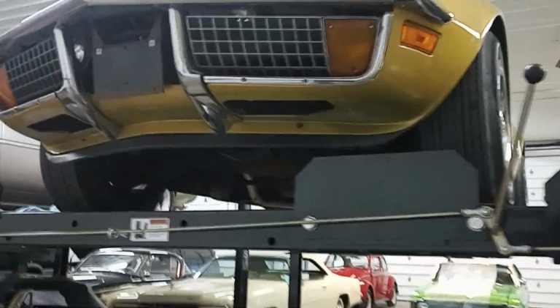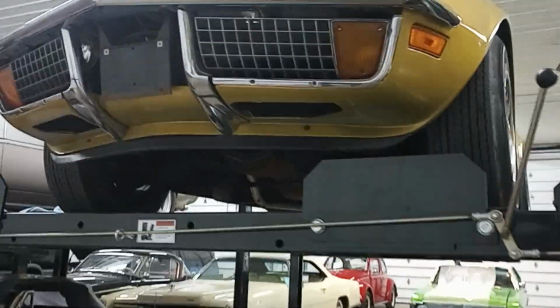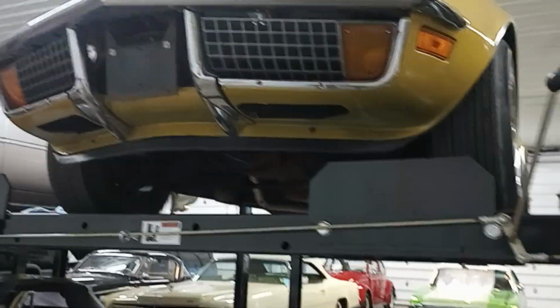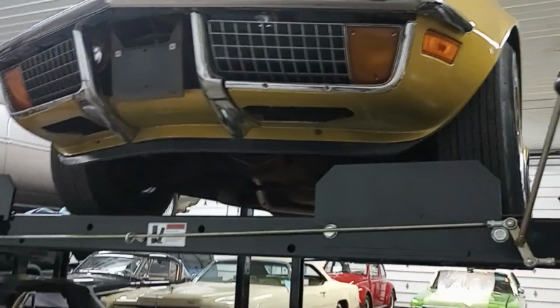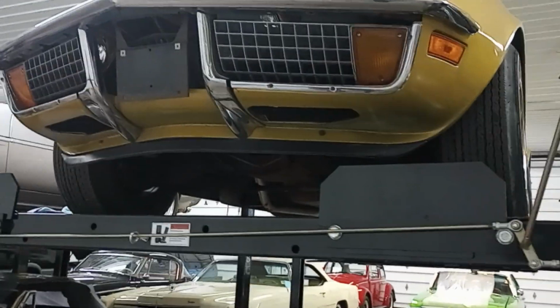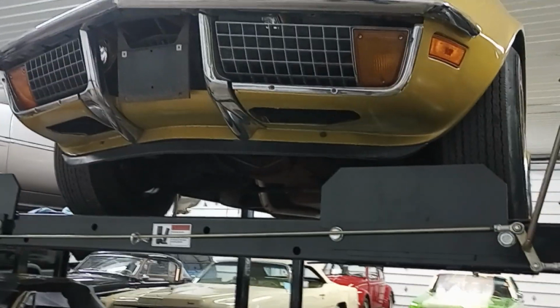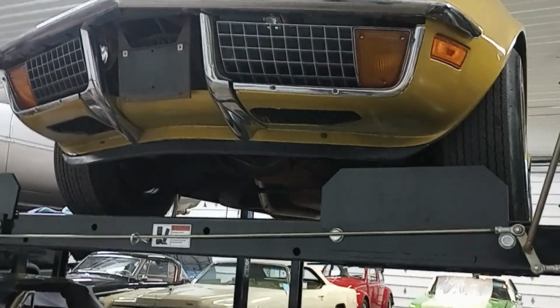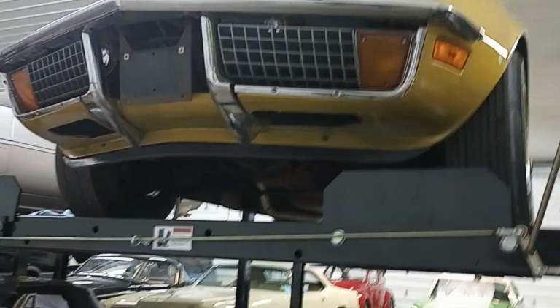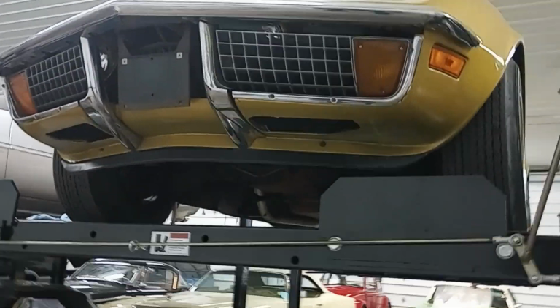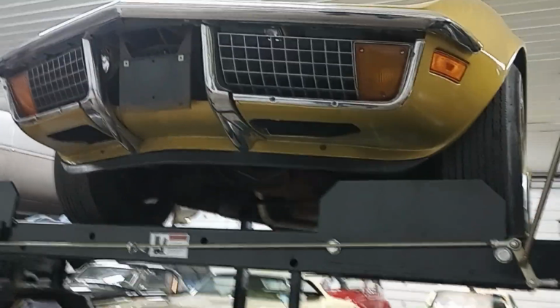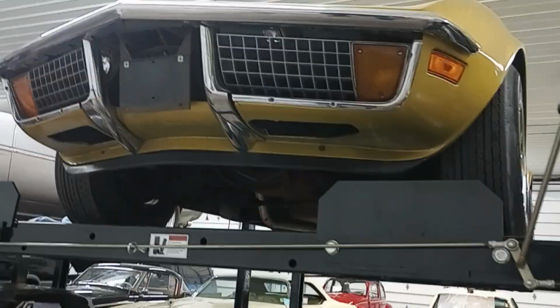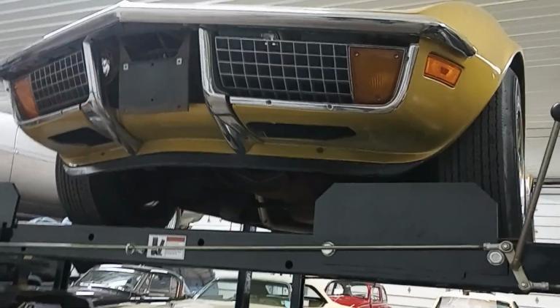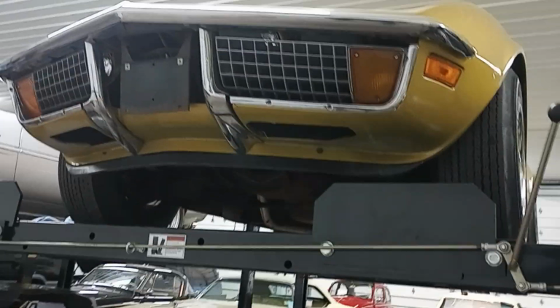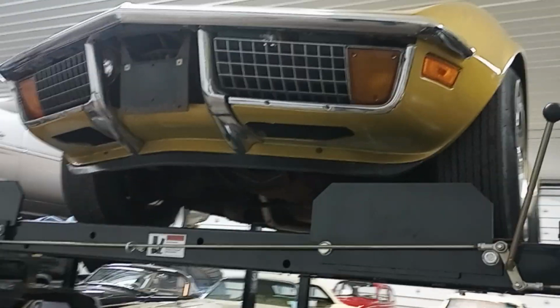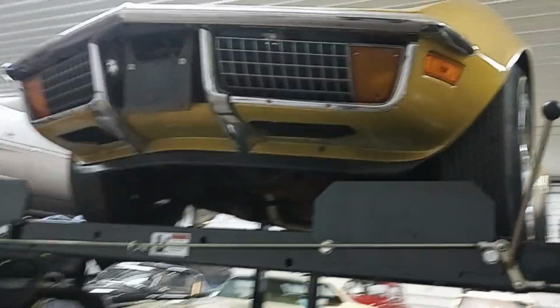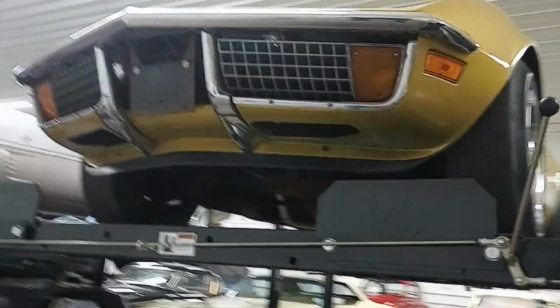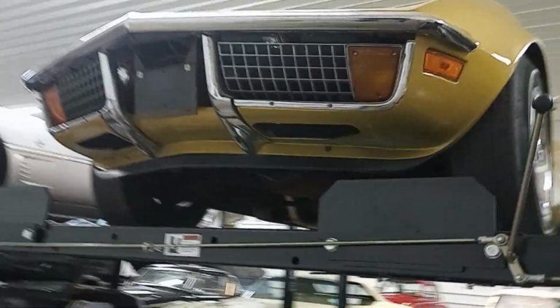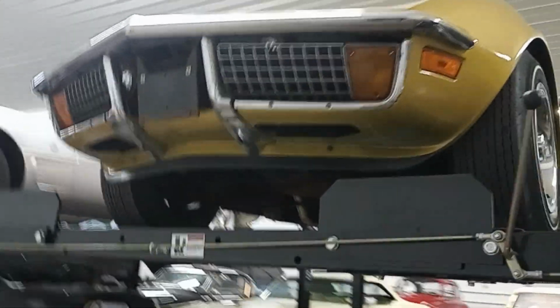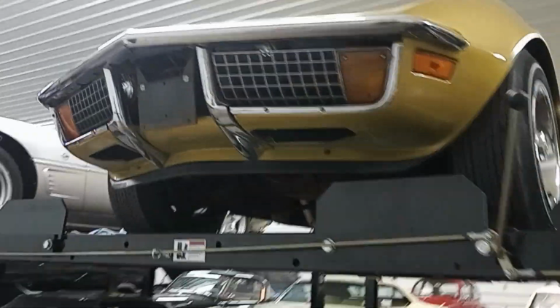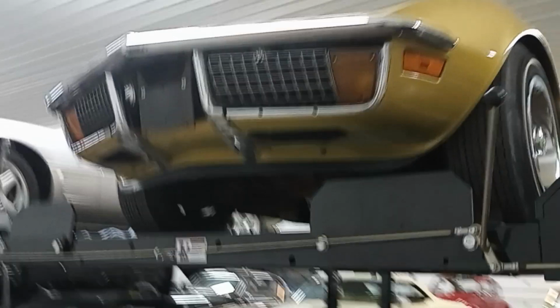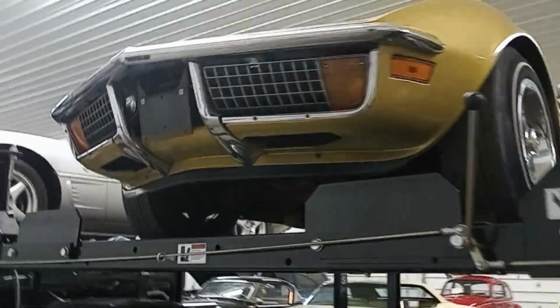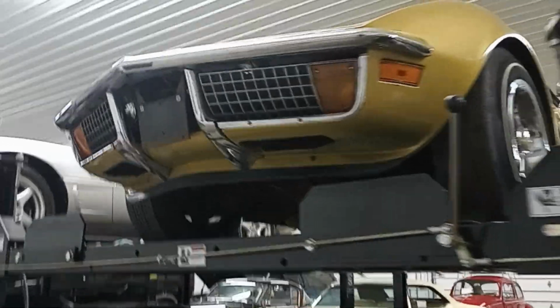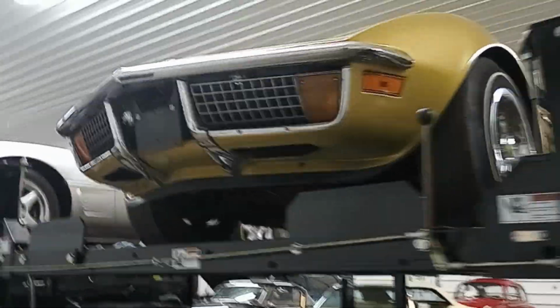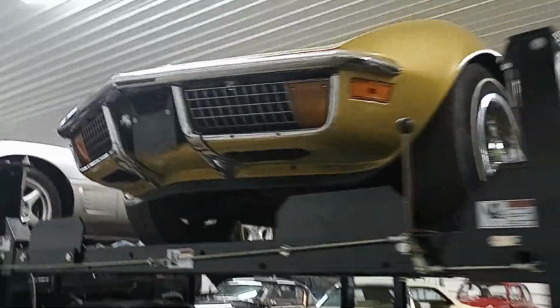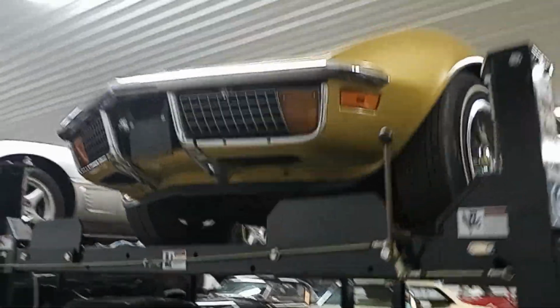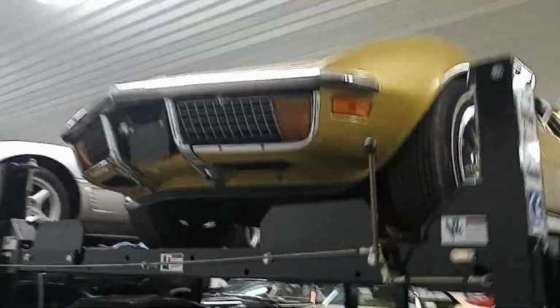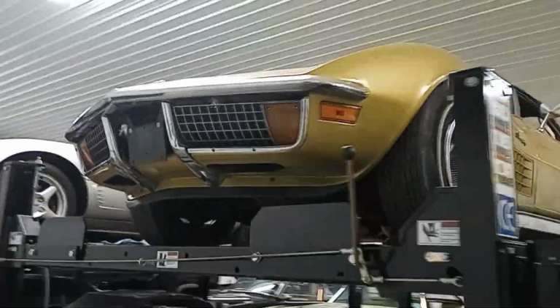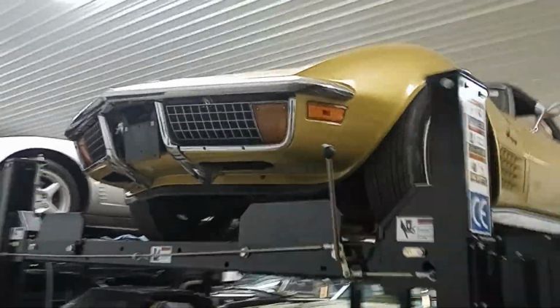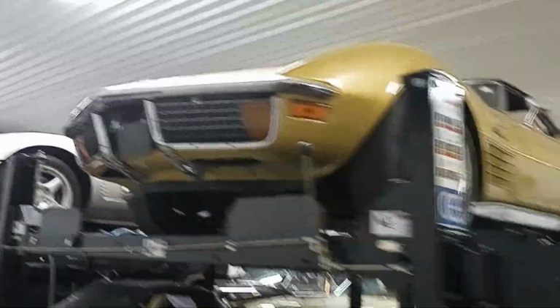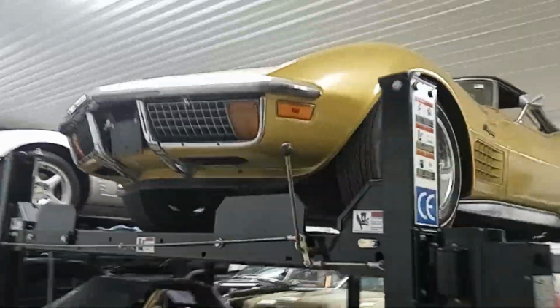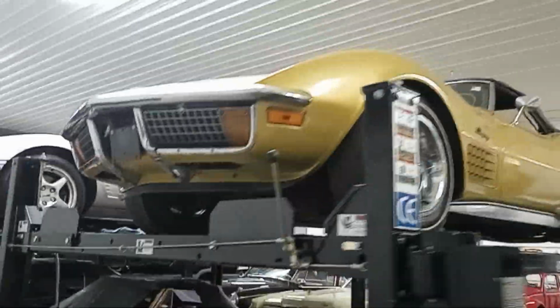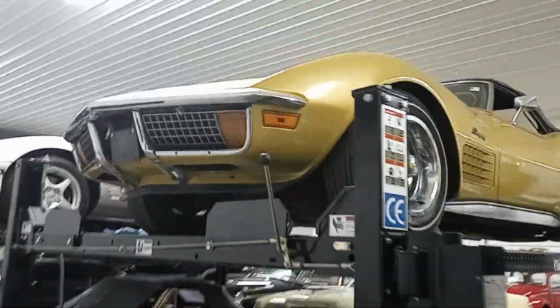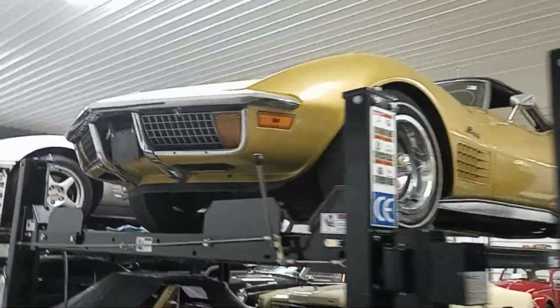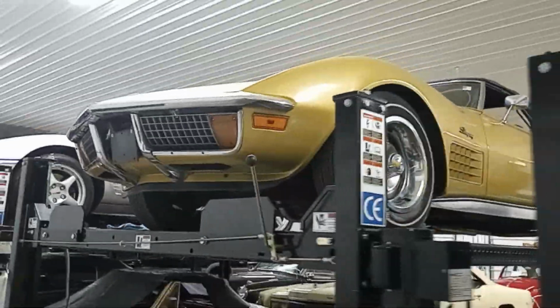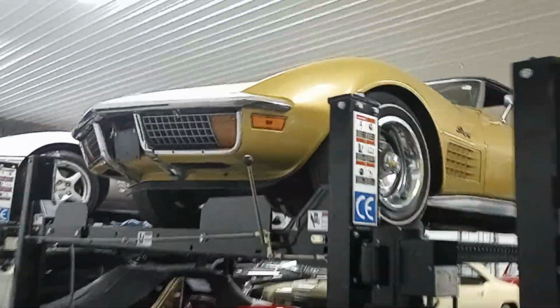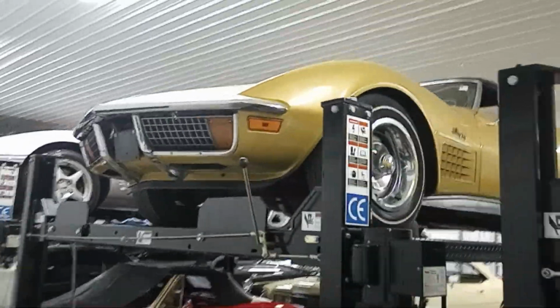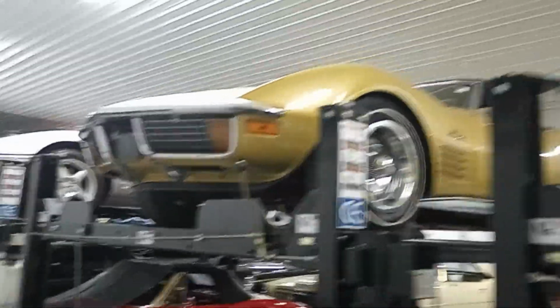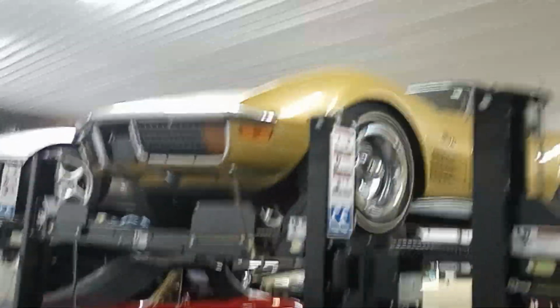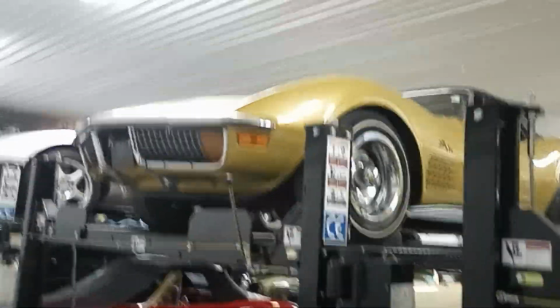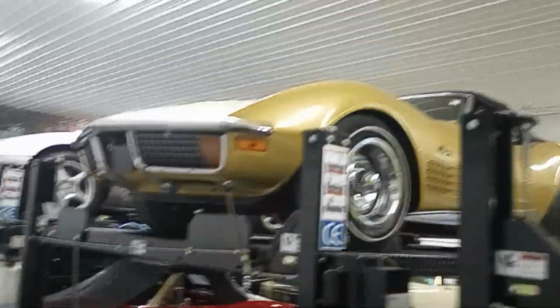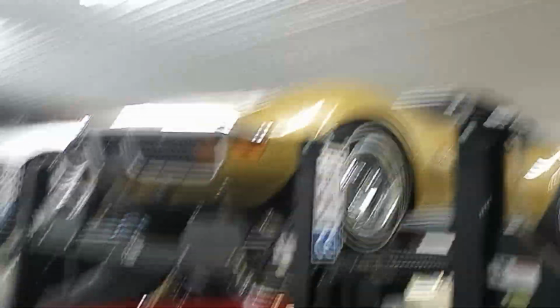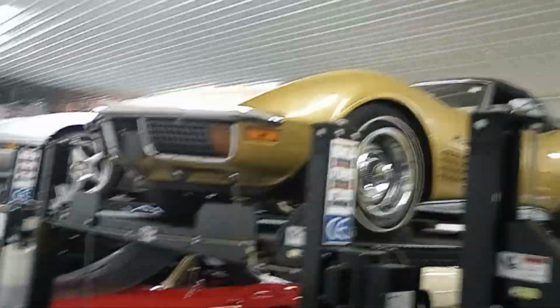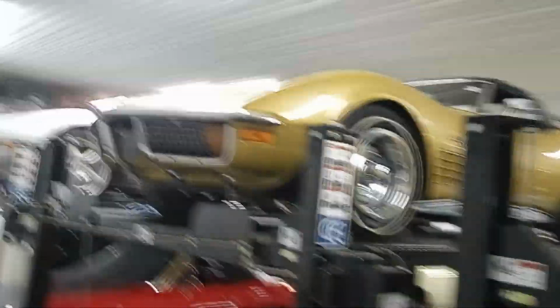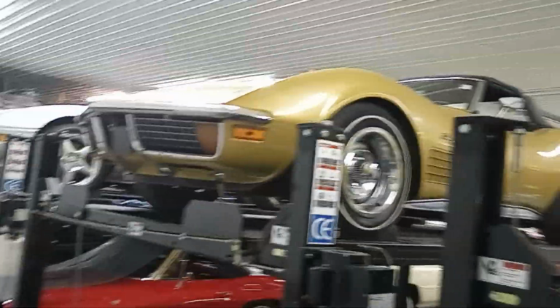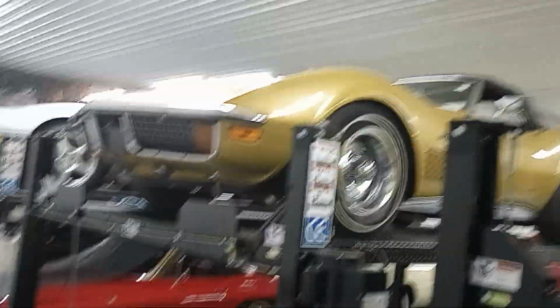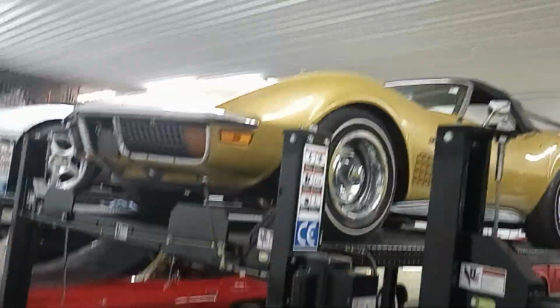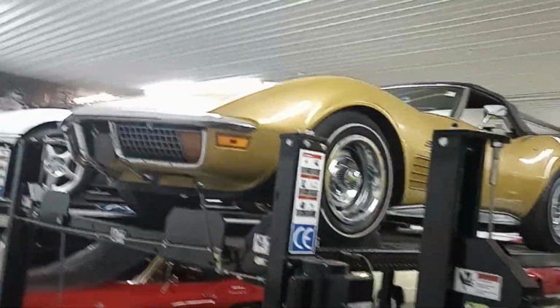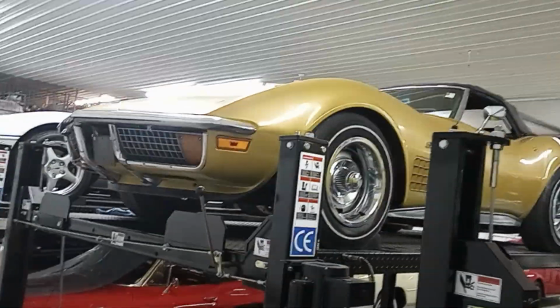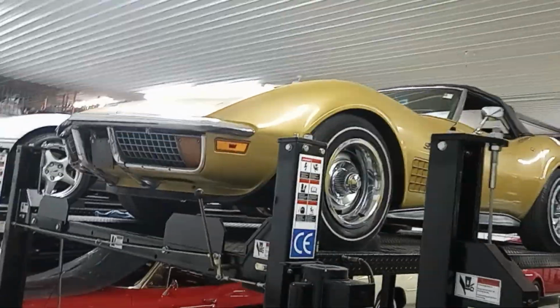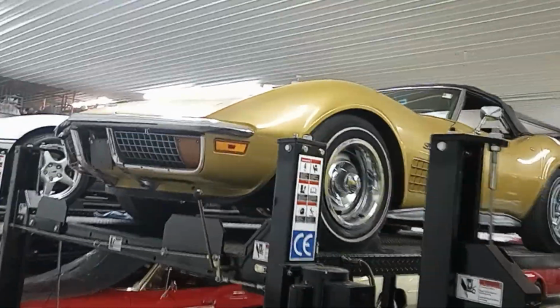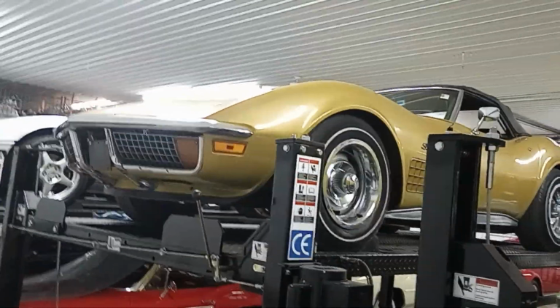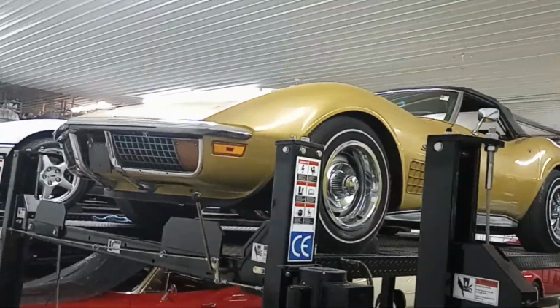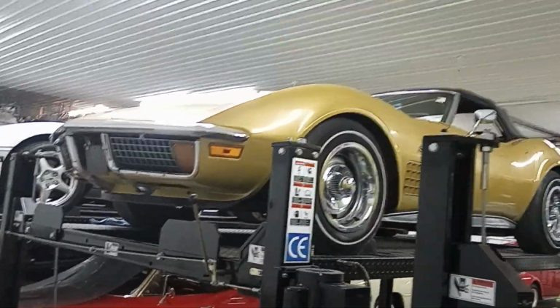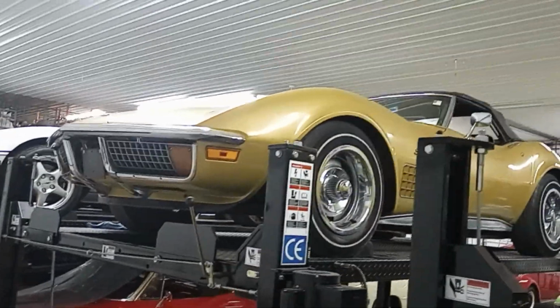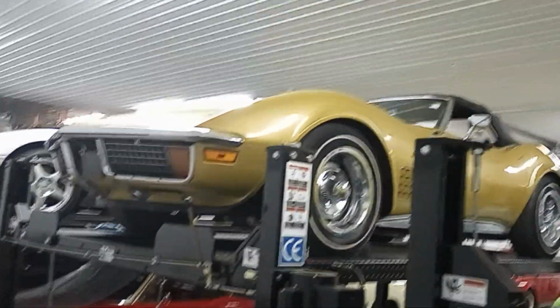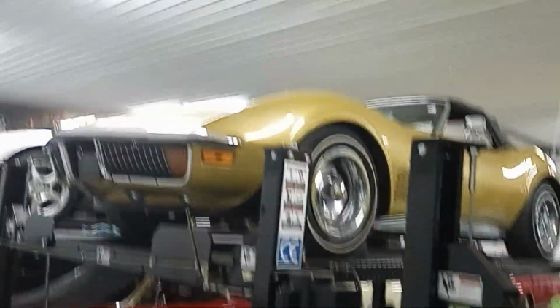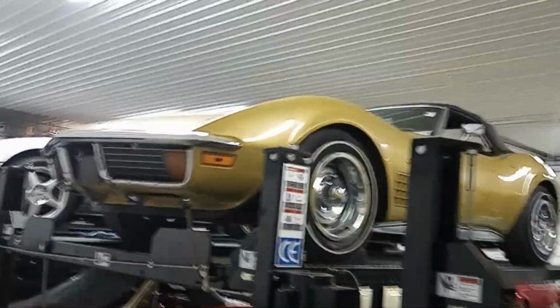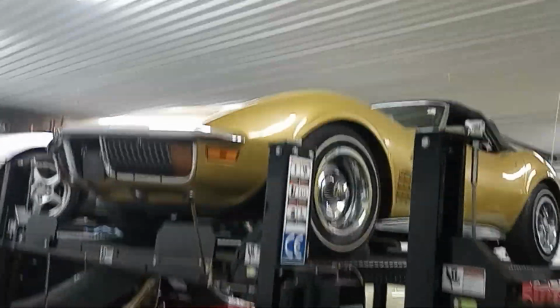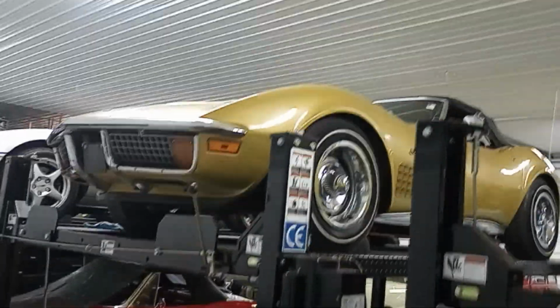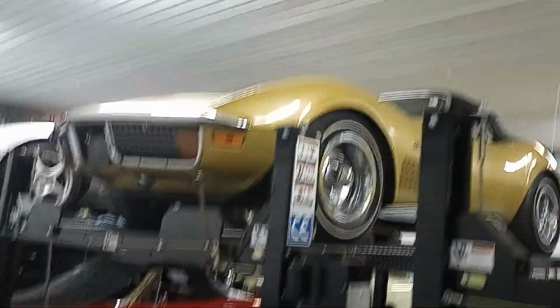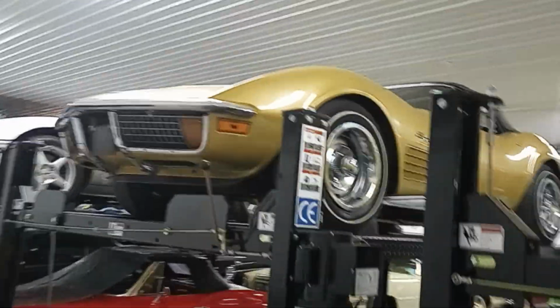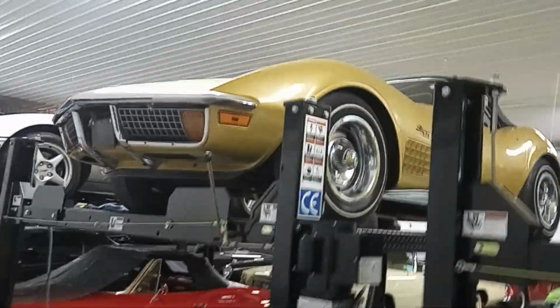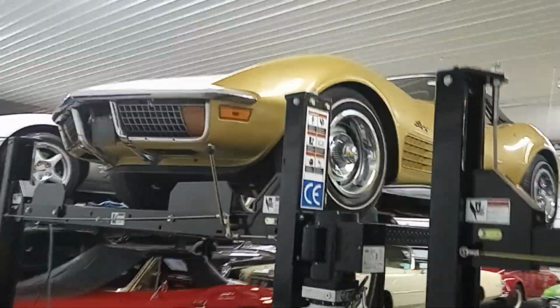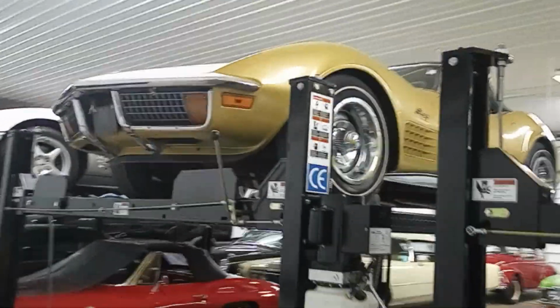Today we're looking at this 1972 Chevrolet Corvette, war bonnet yellow, convertible.